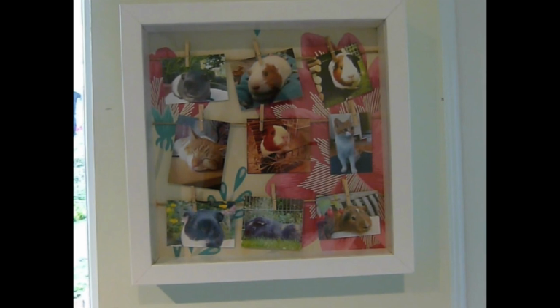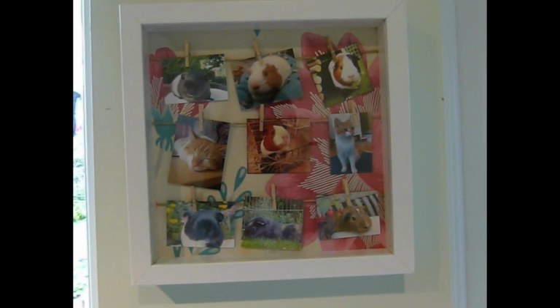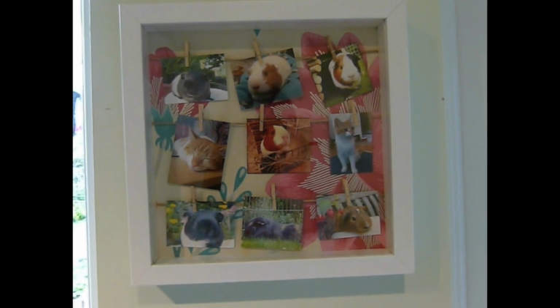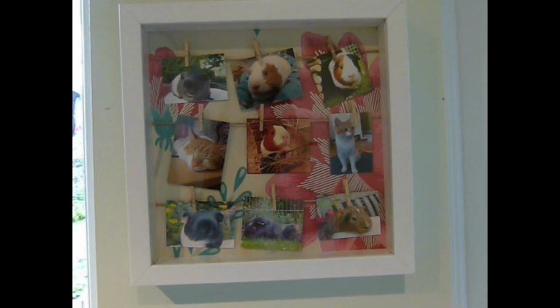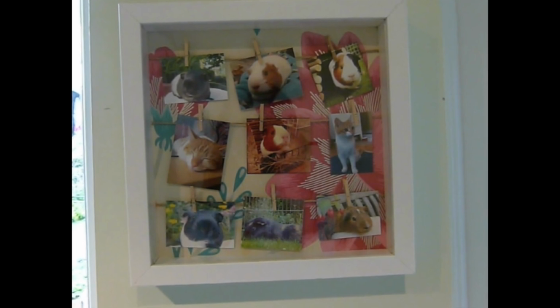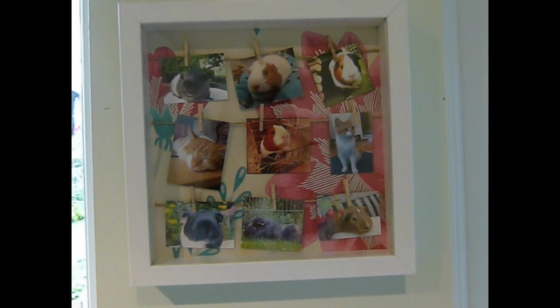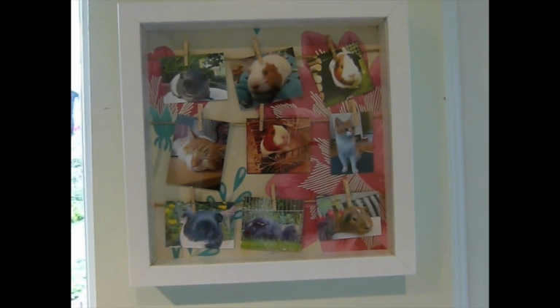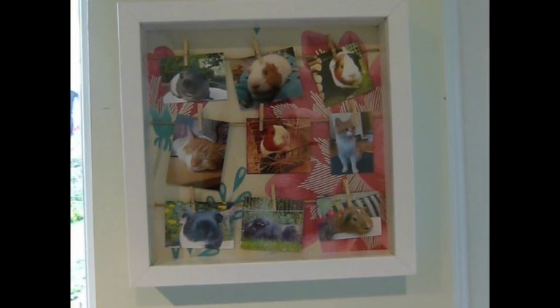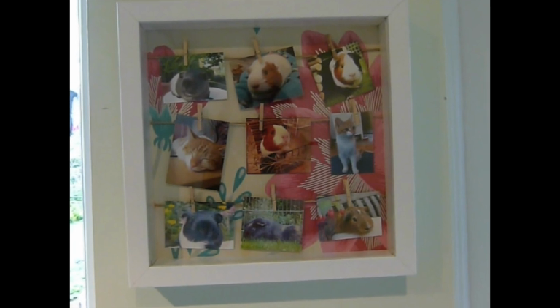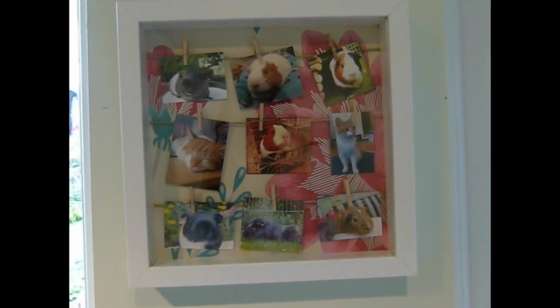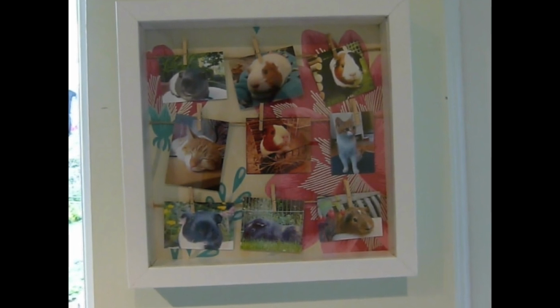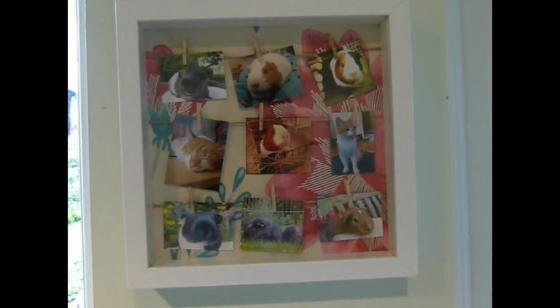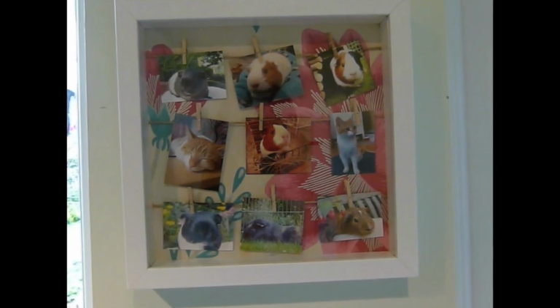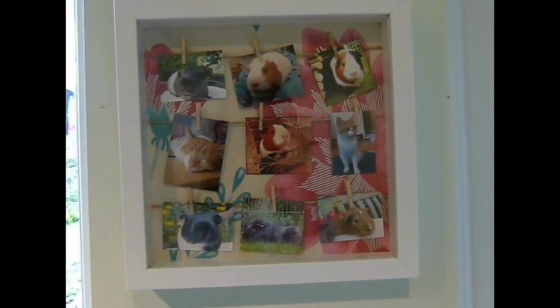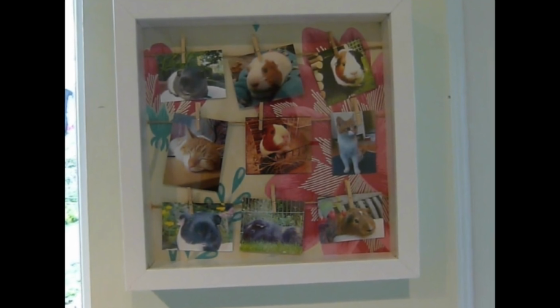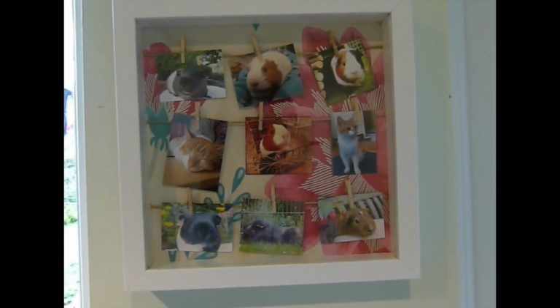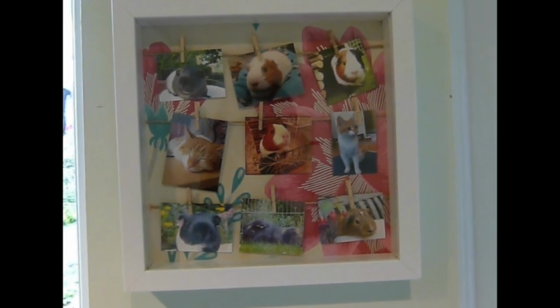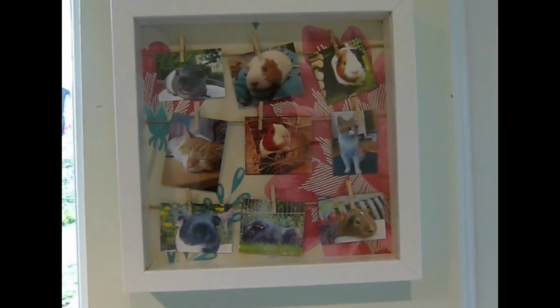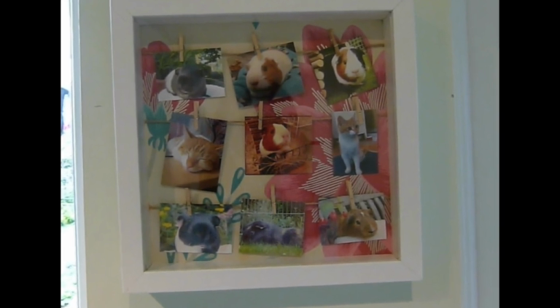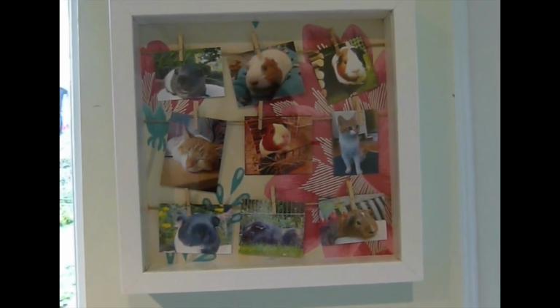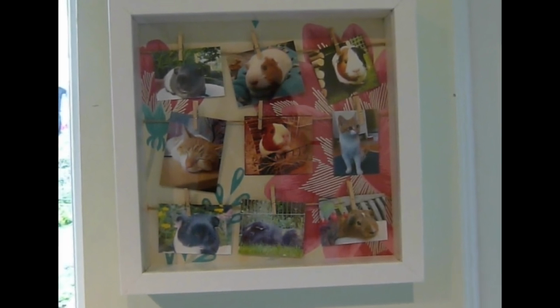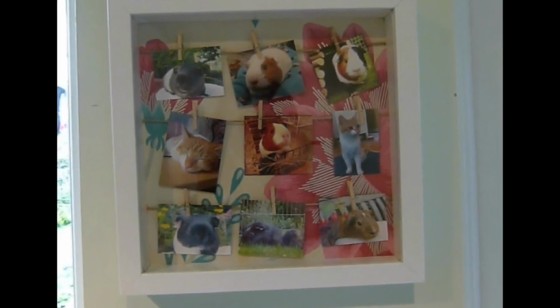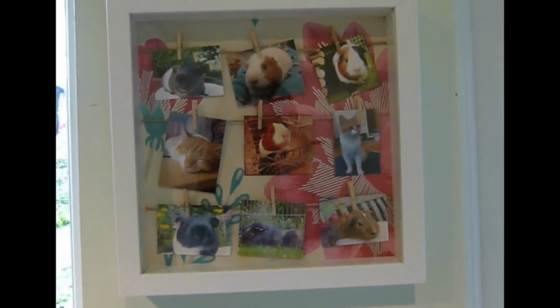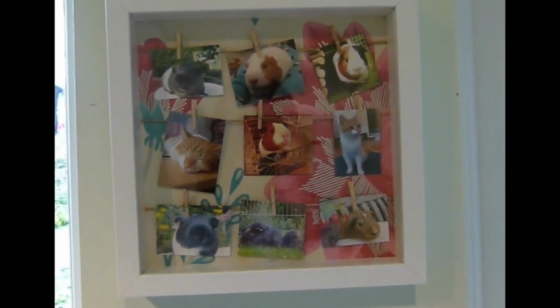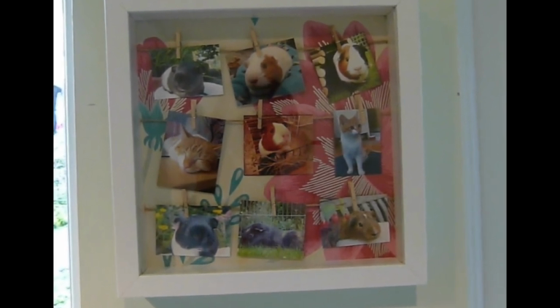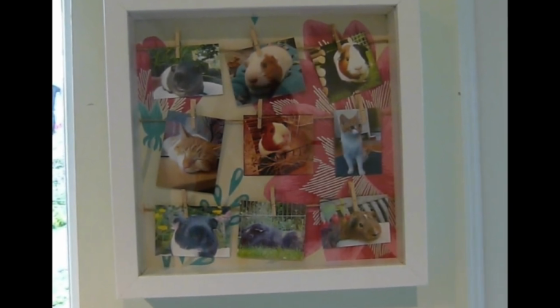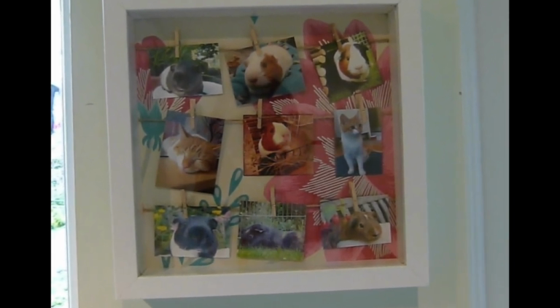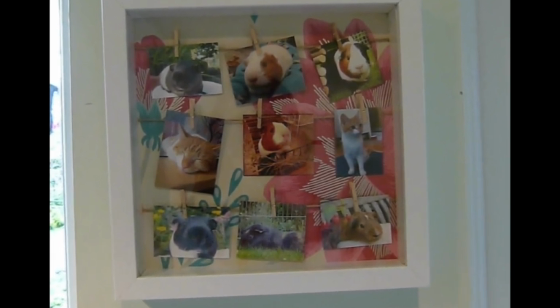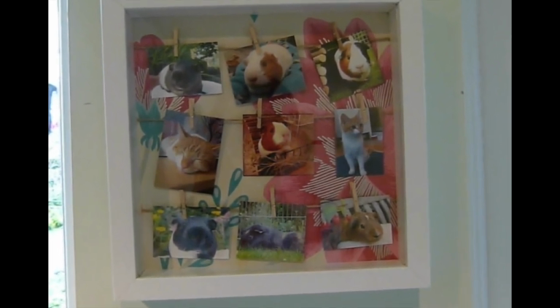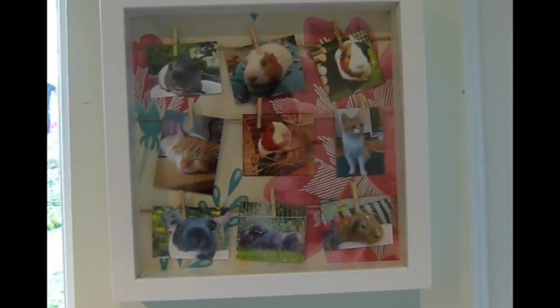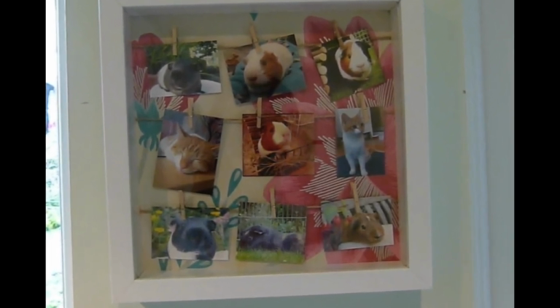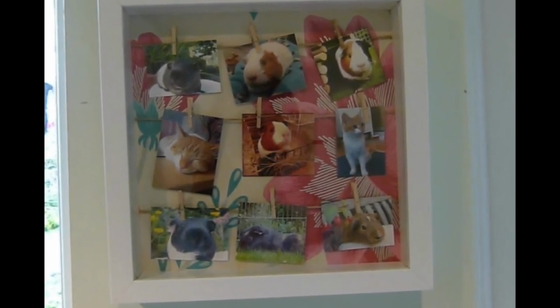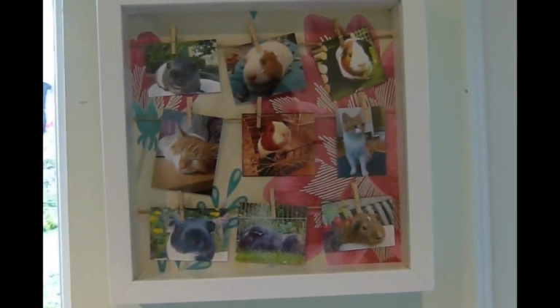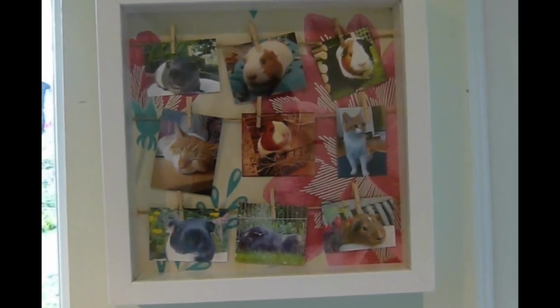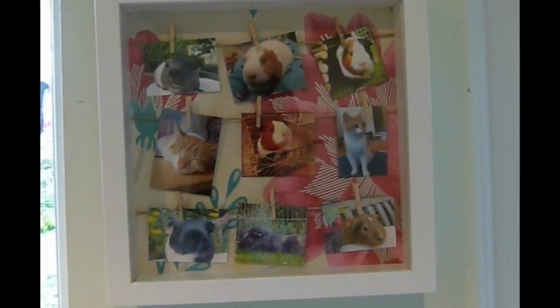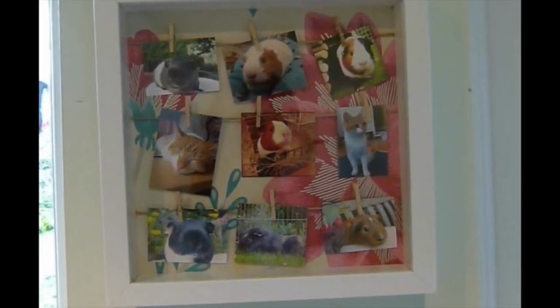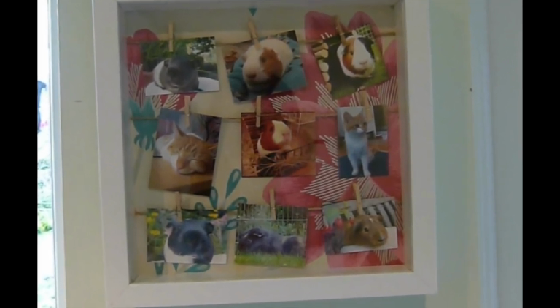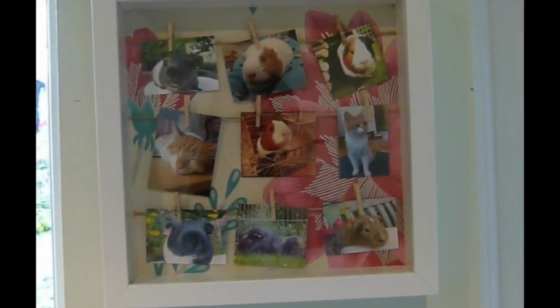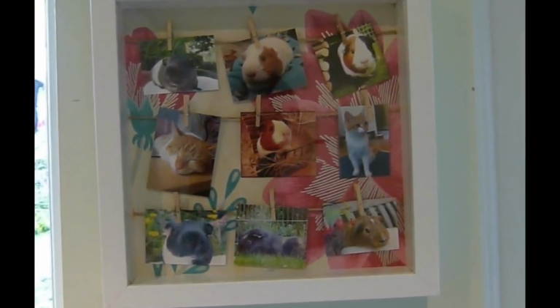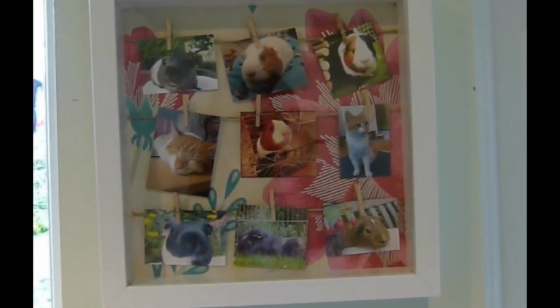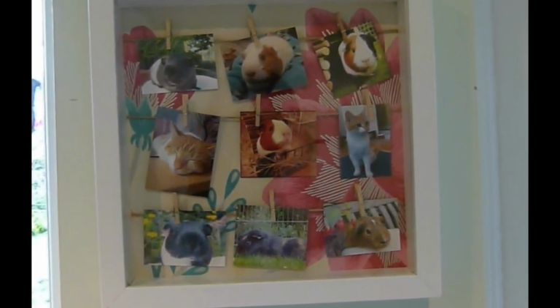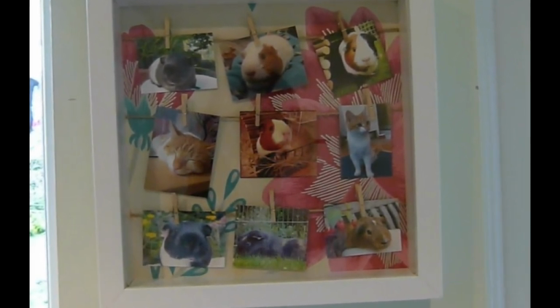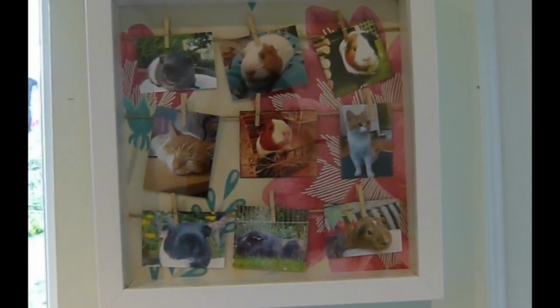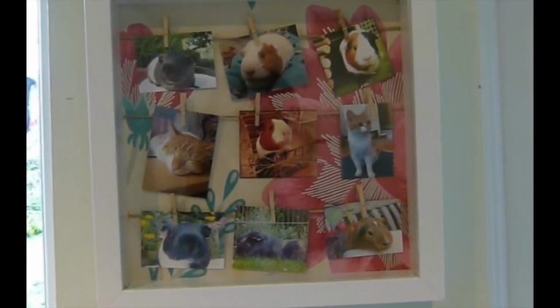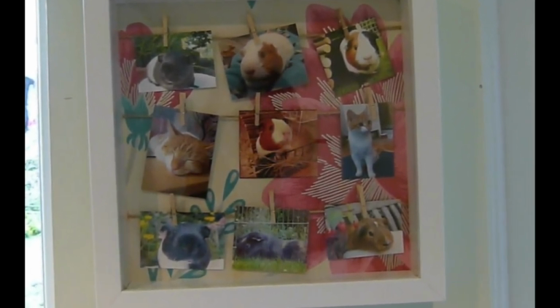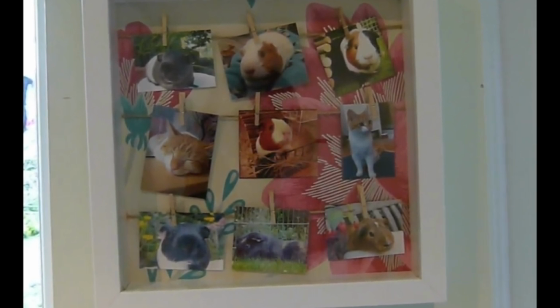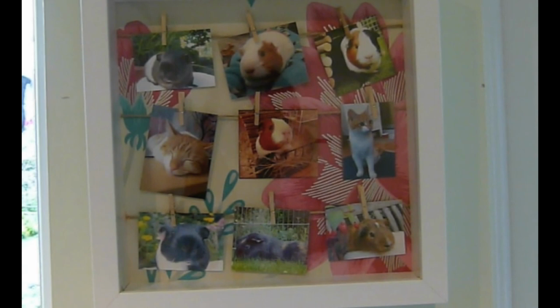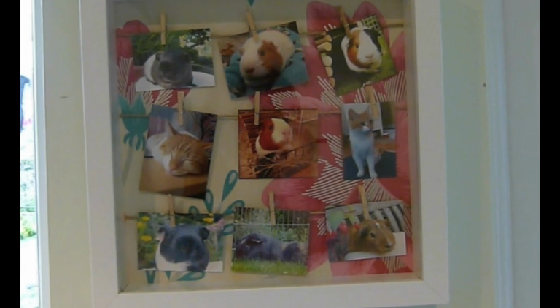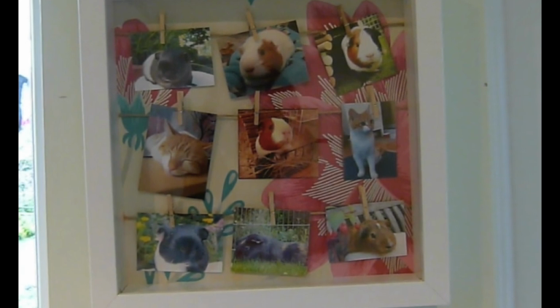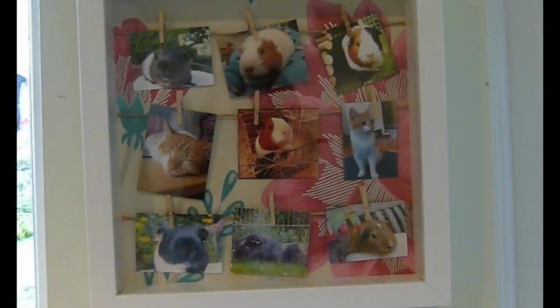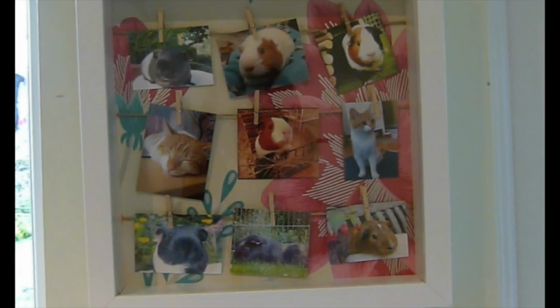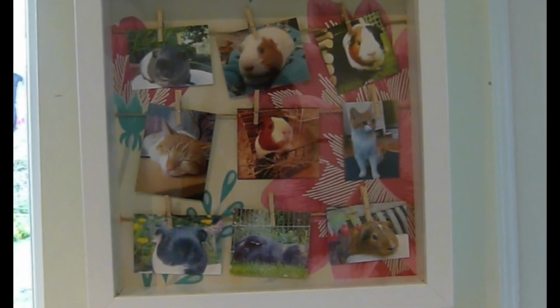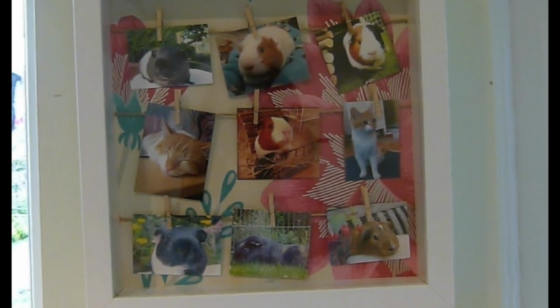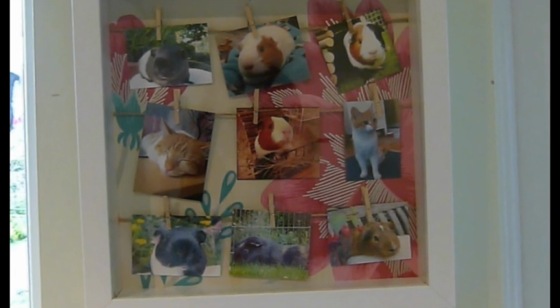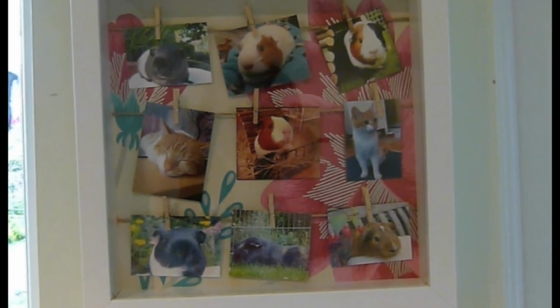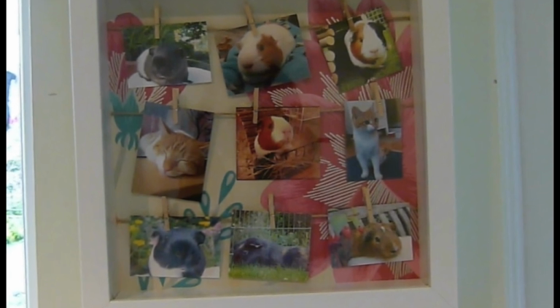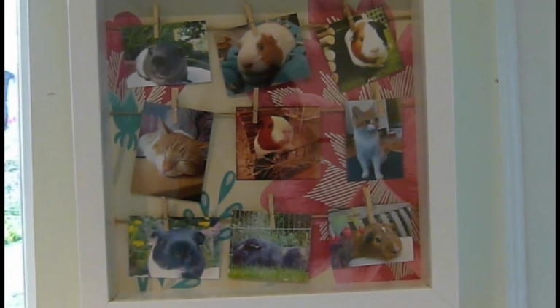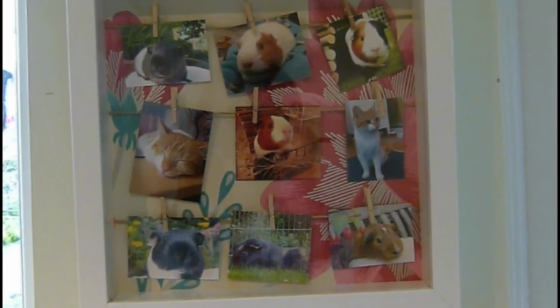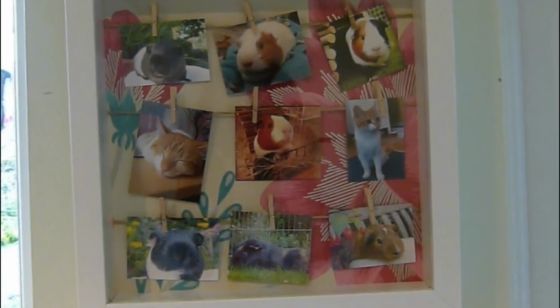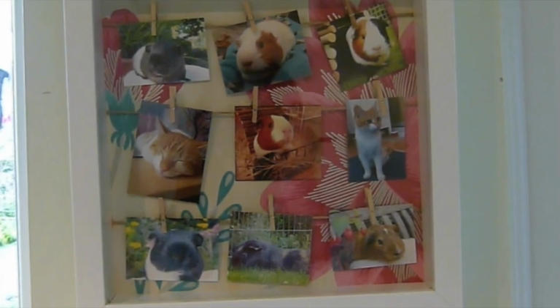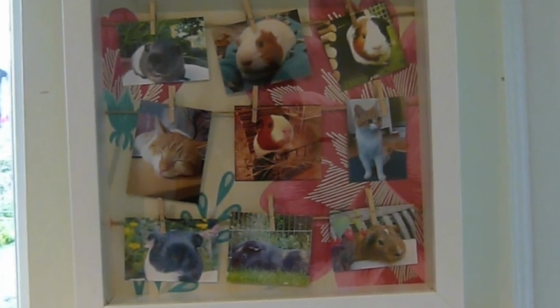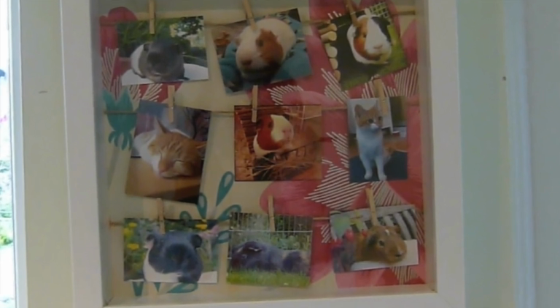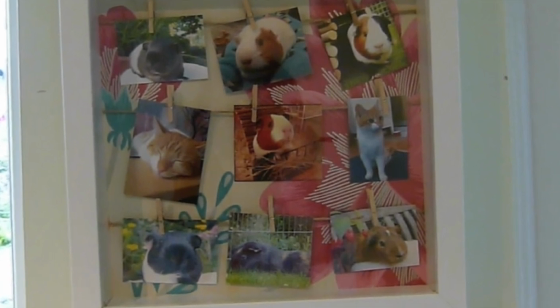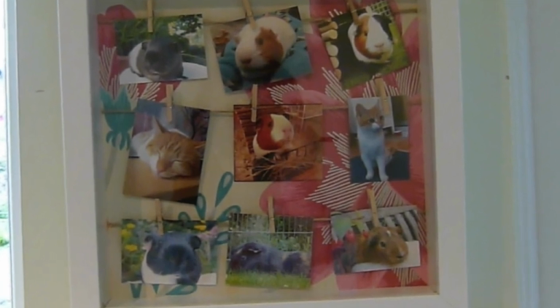Hi everyone, today I'm going to be showing you how to make this adorable DIY pet photo frame display.